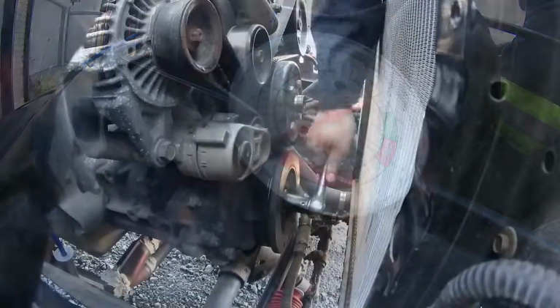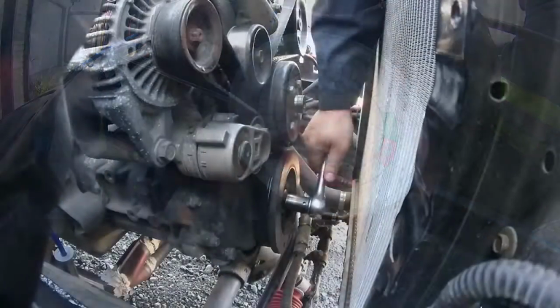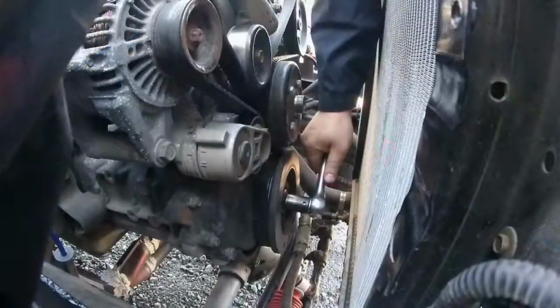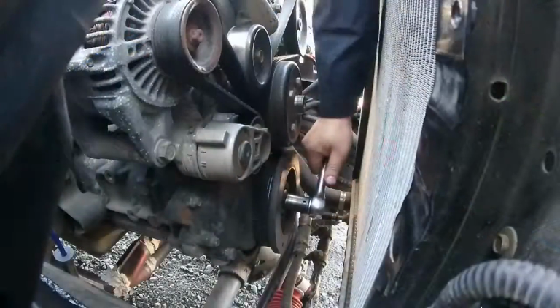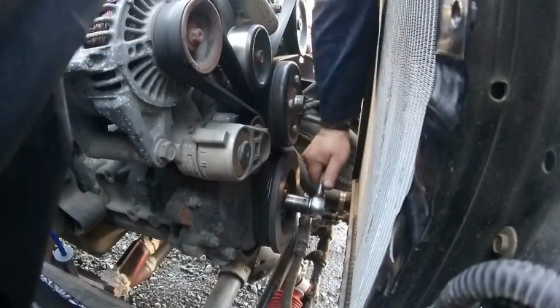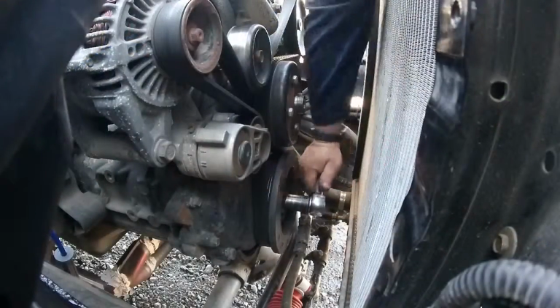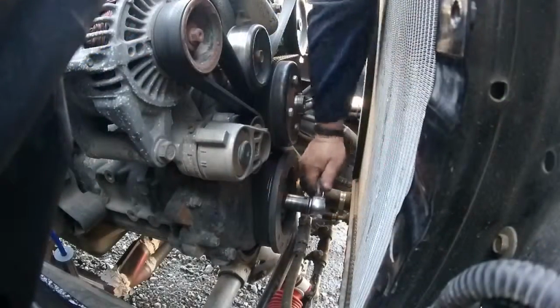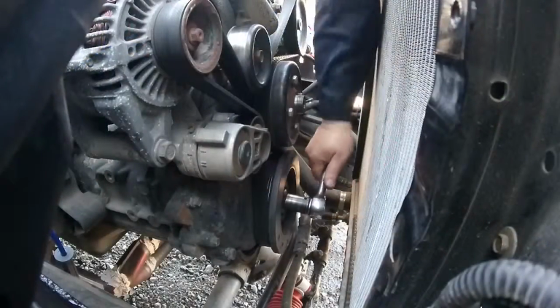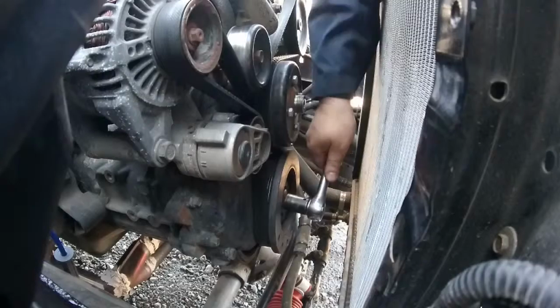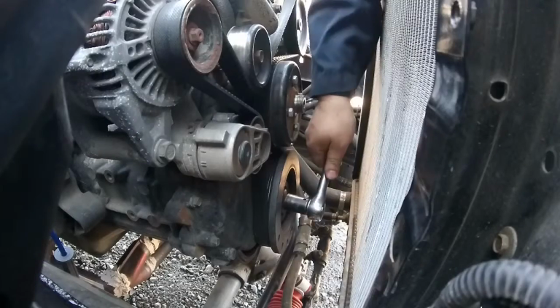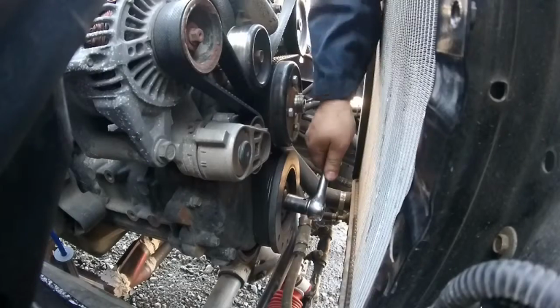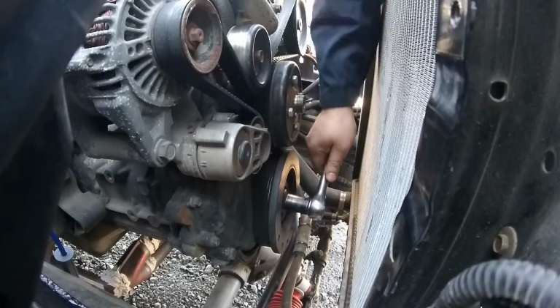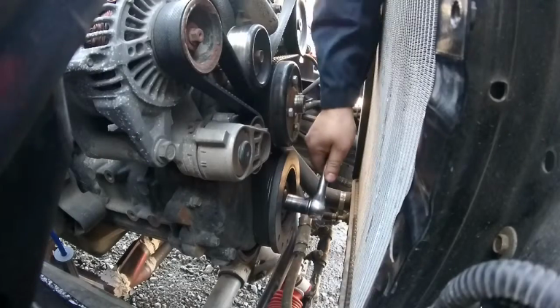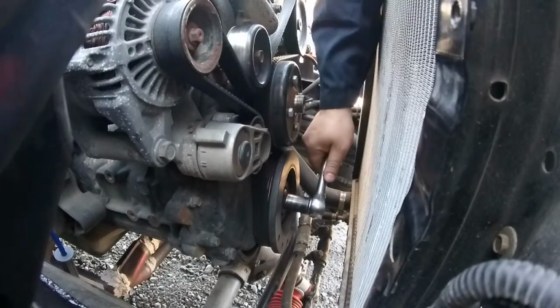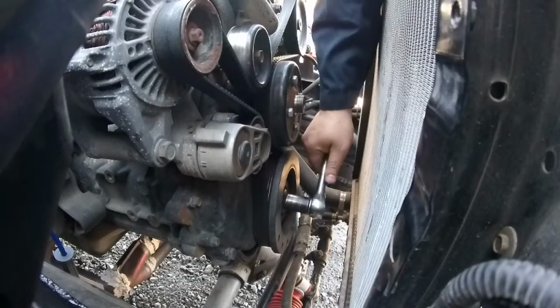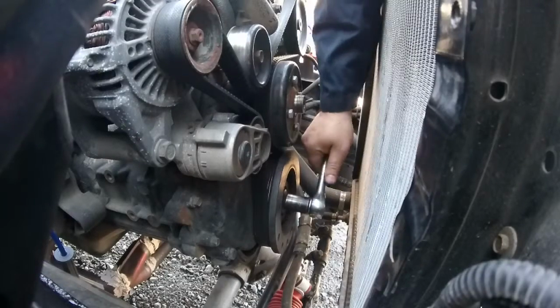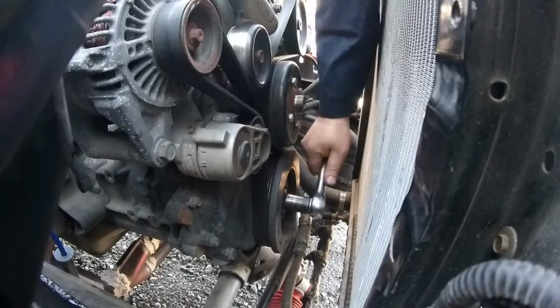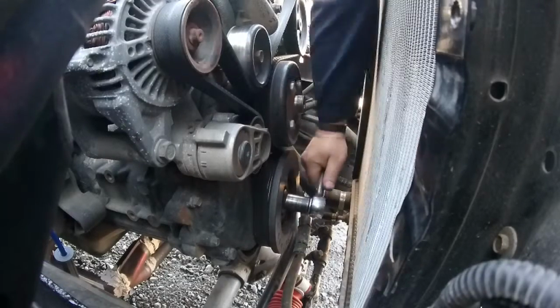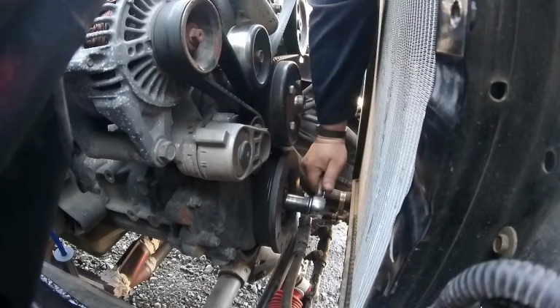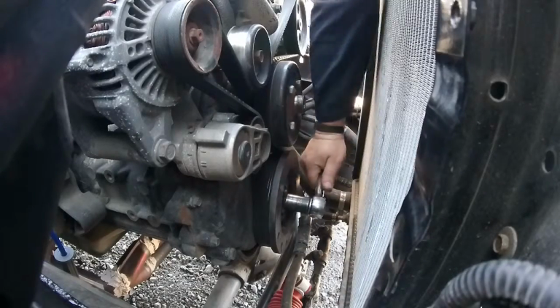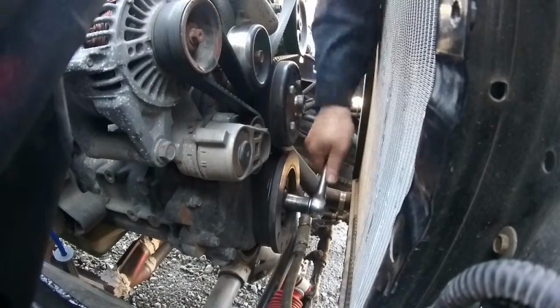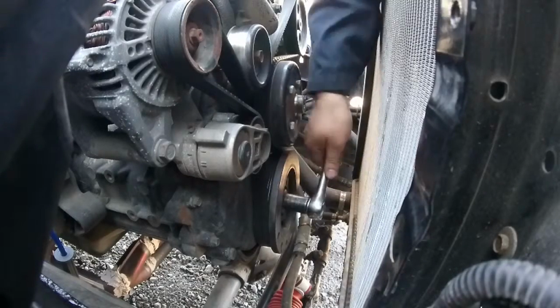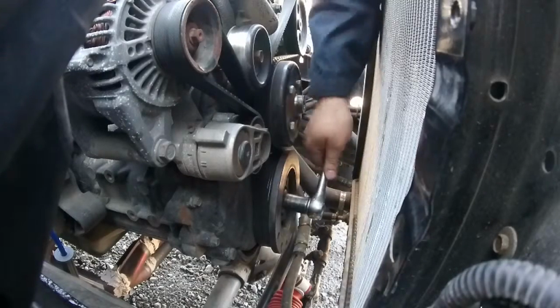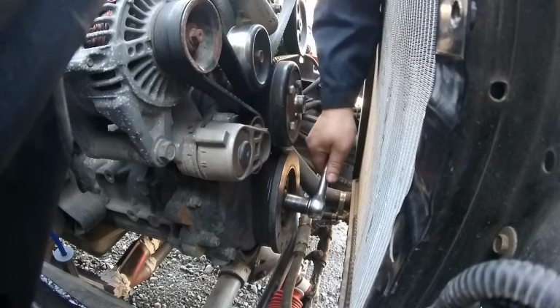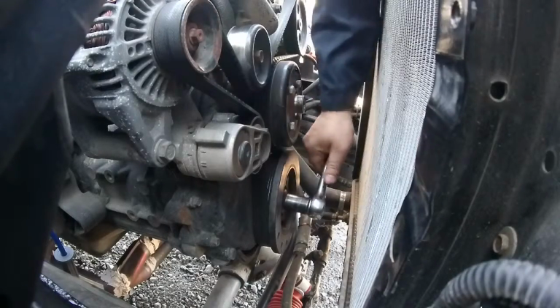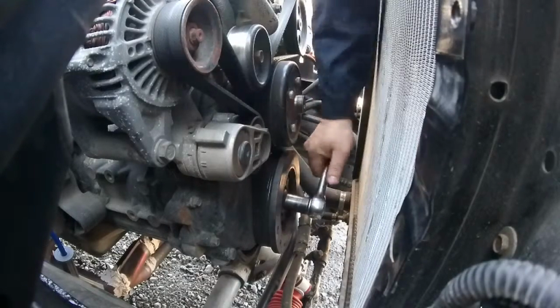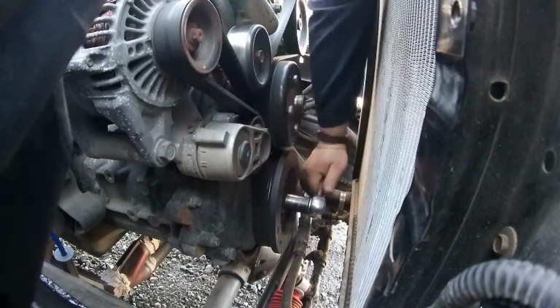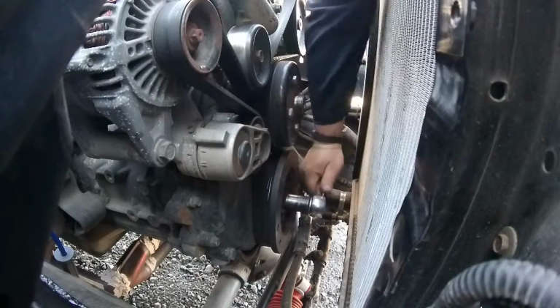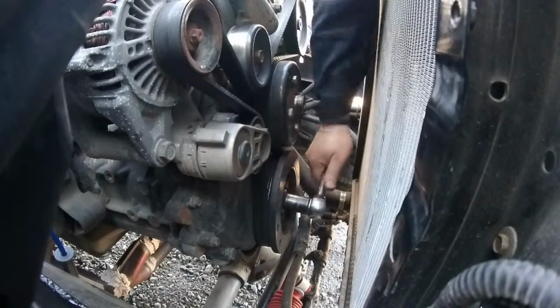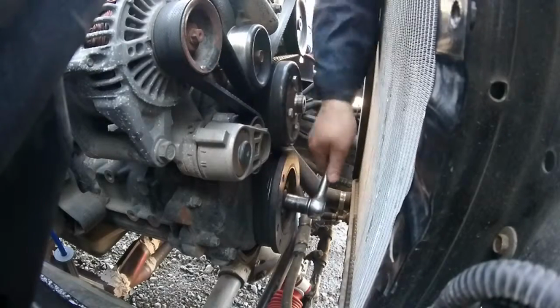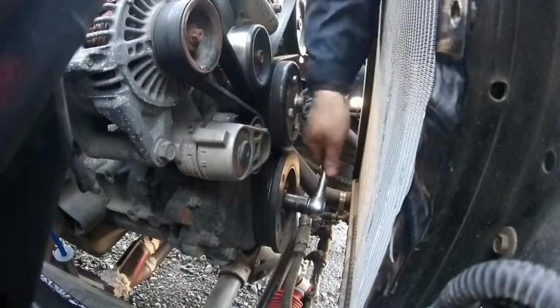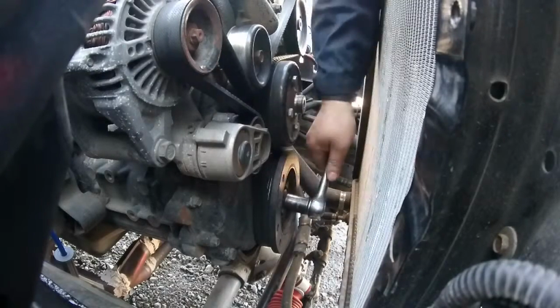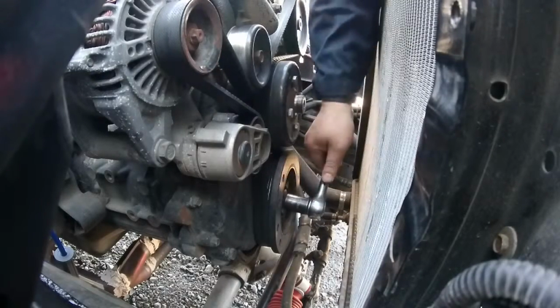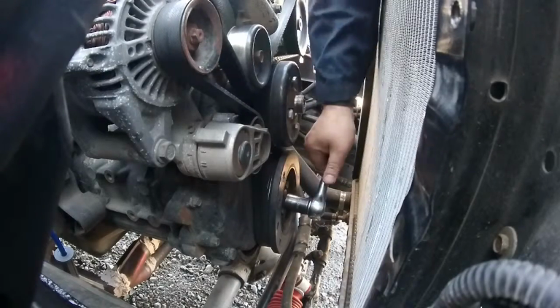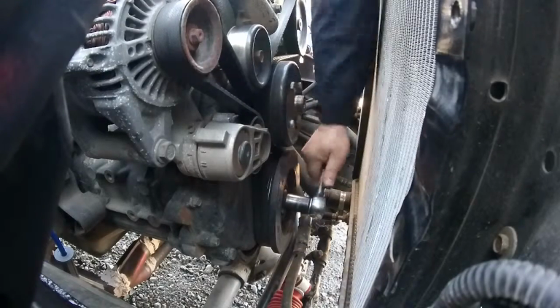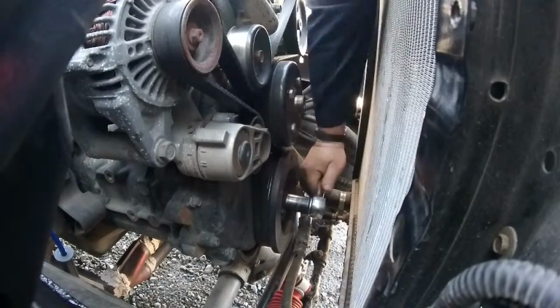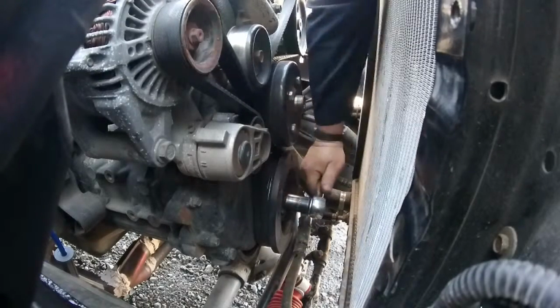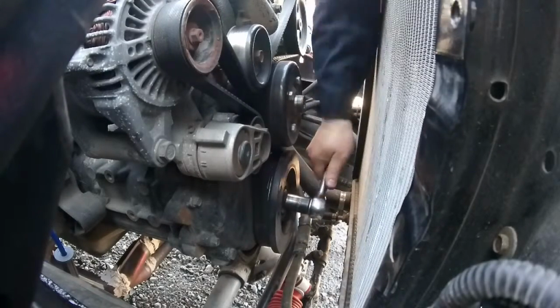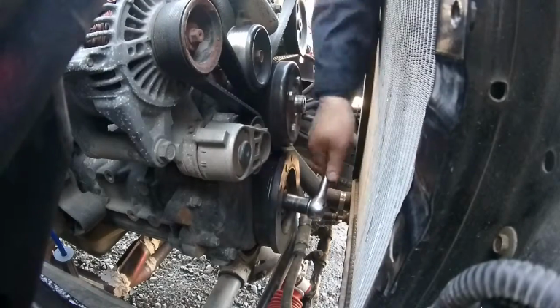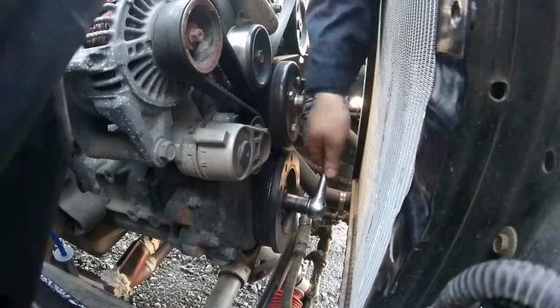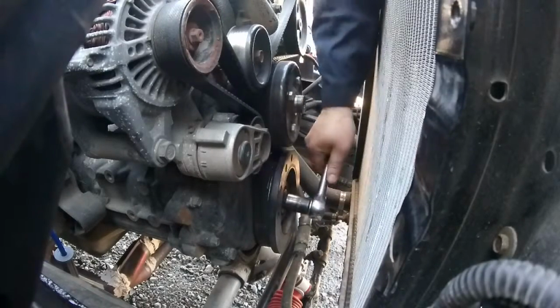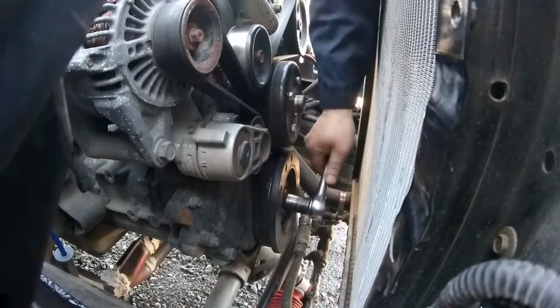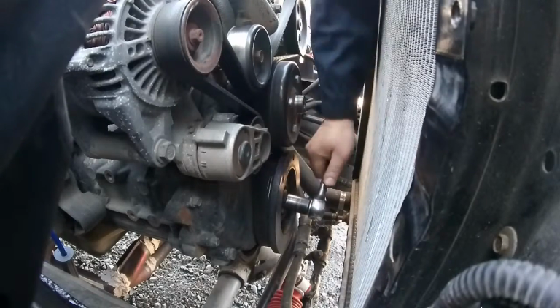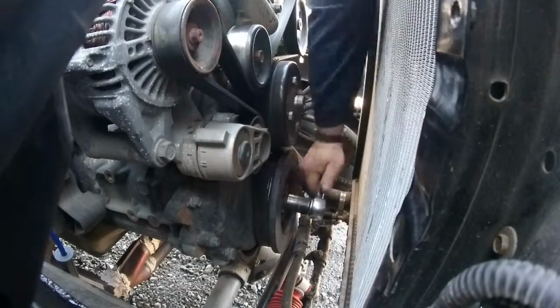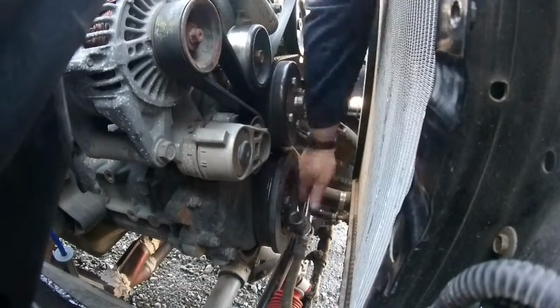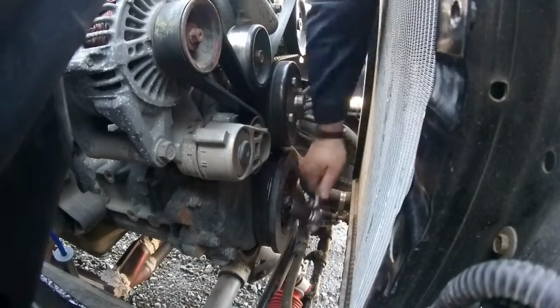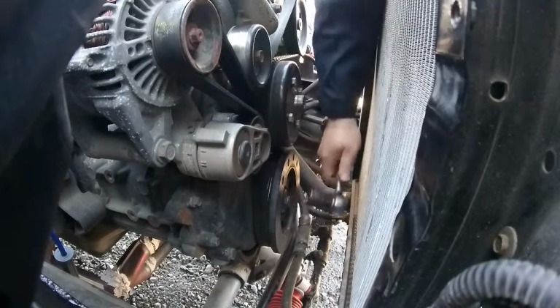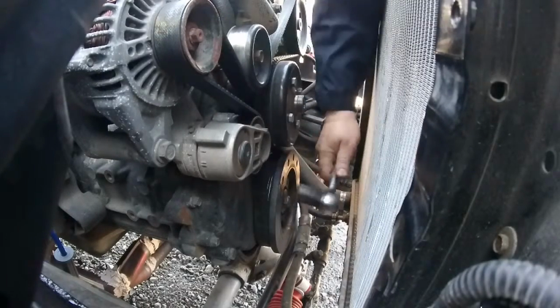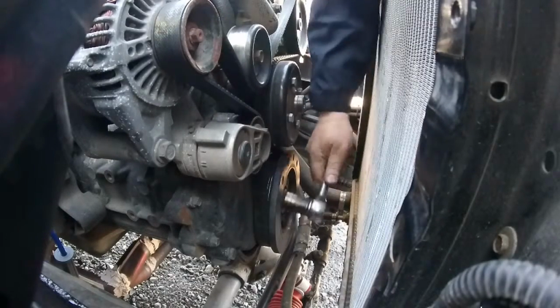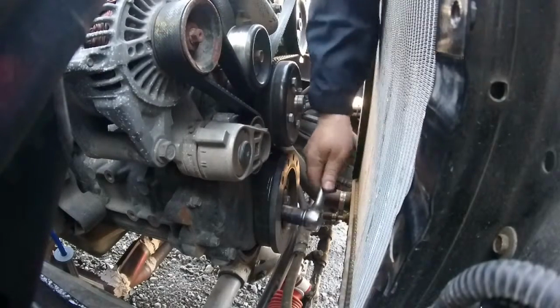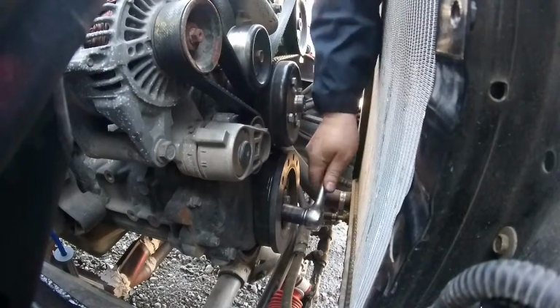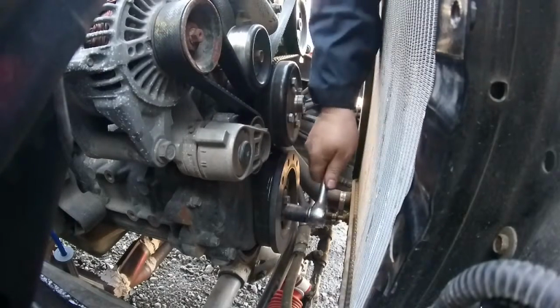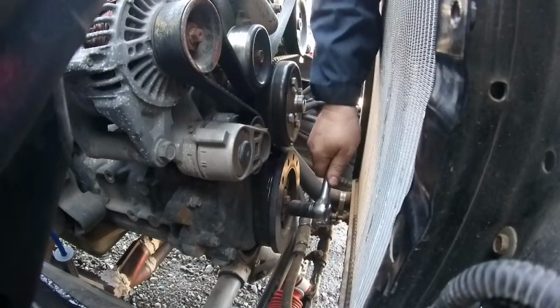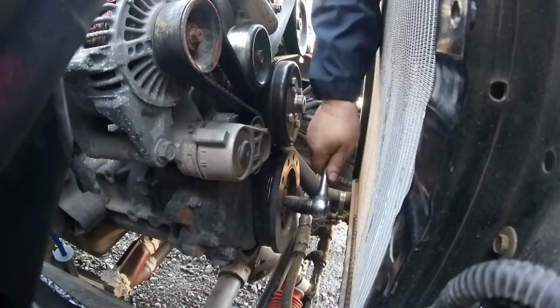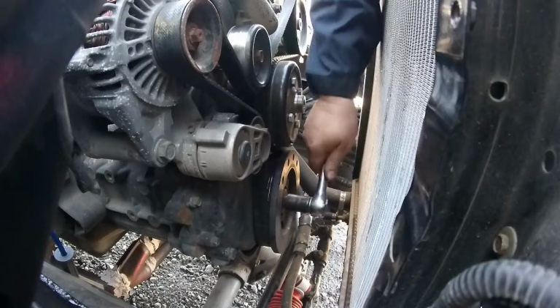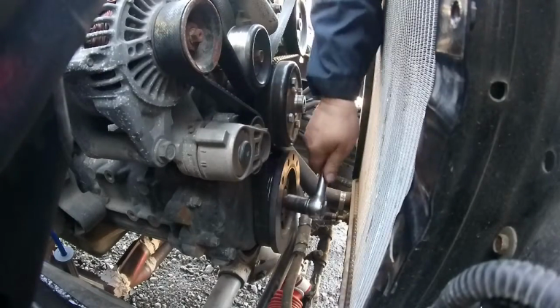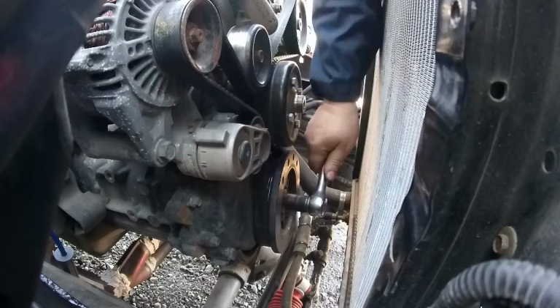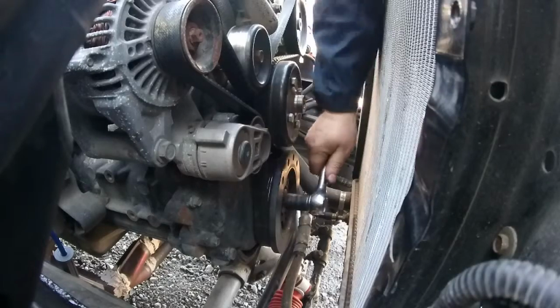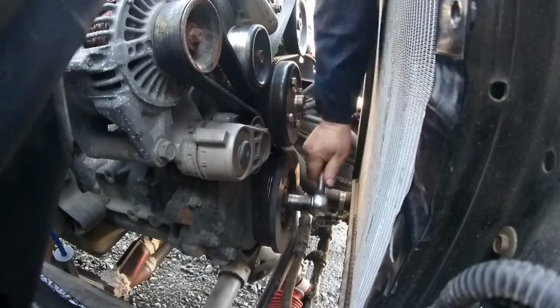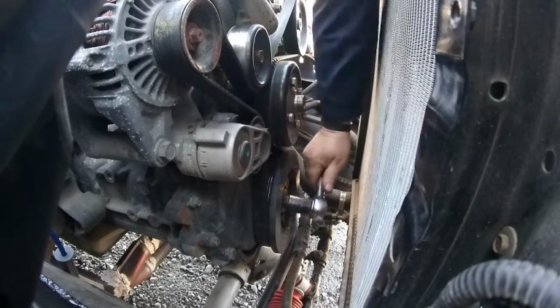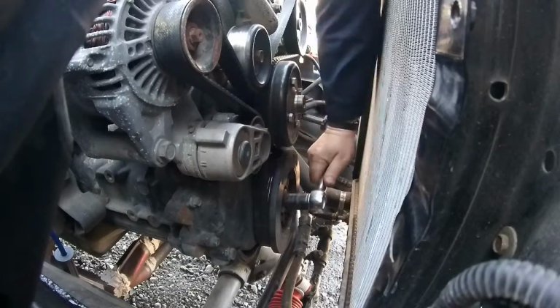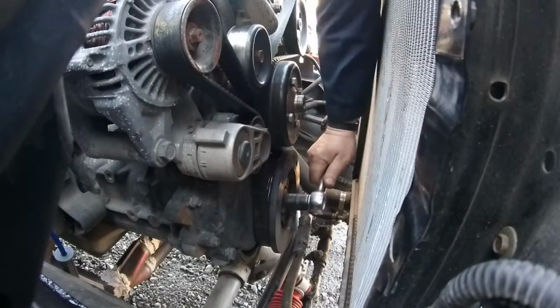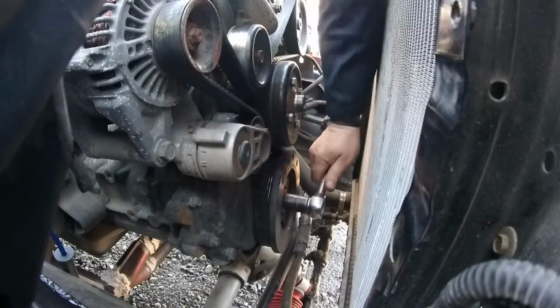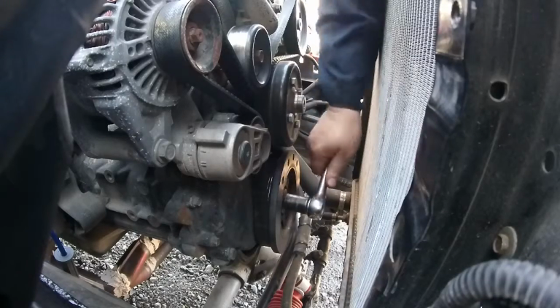In case anybody wanted to see it cranked over by hand — I had to remove the fan in order to do this properly.